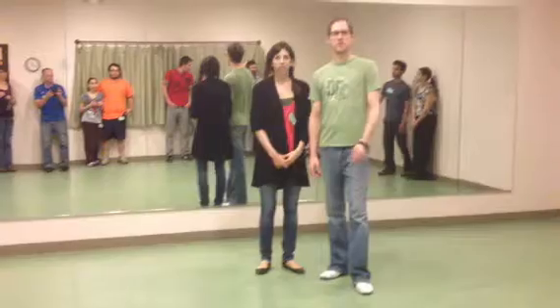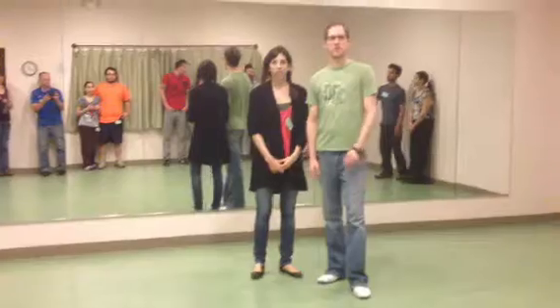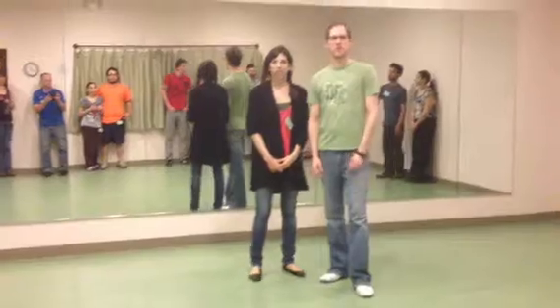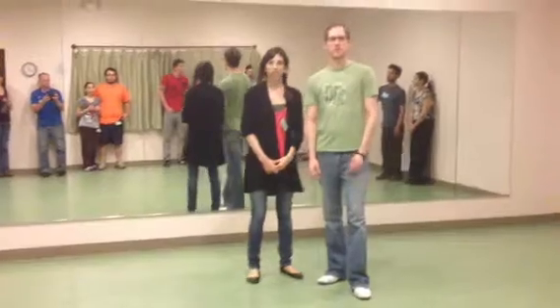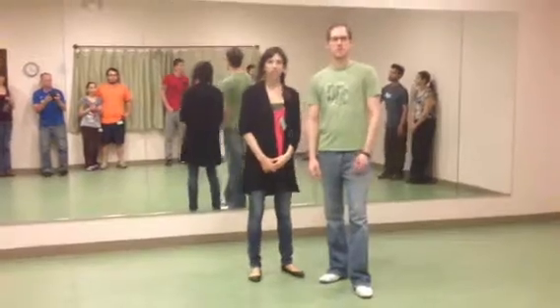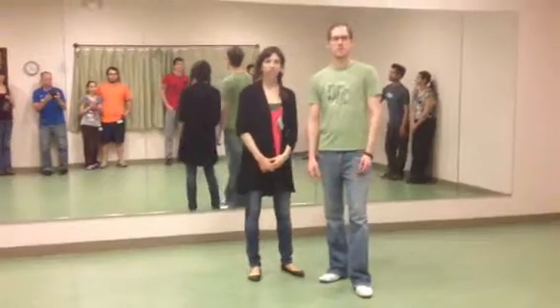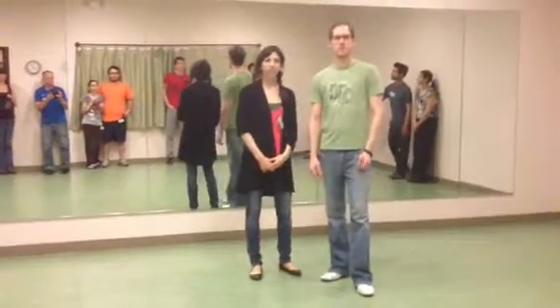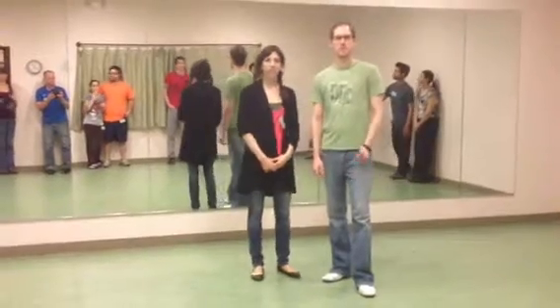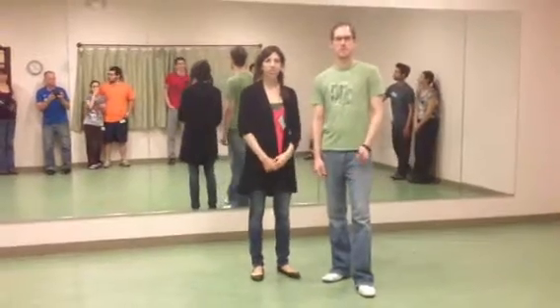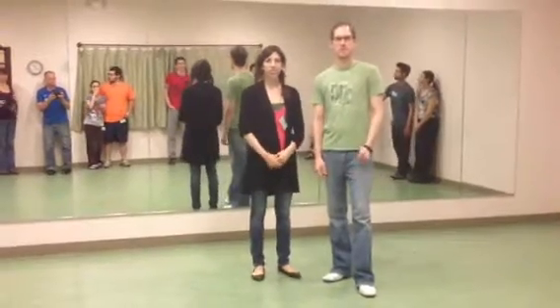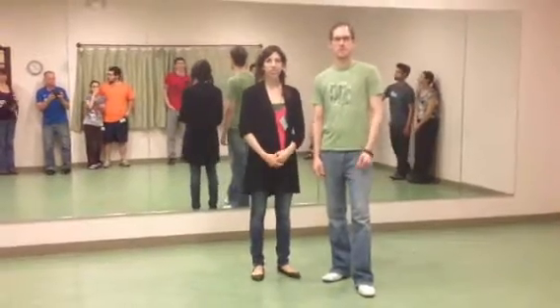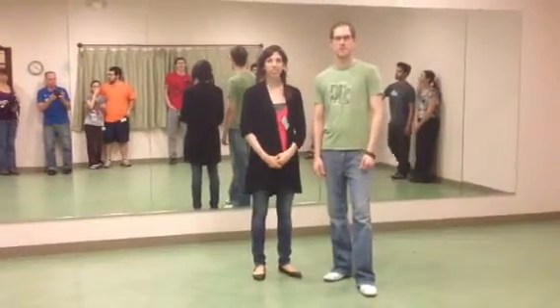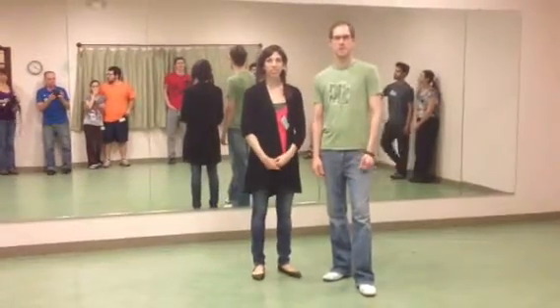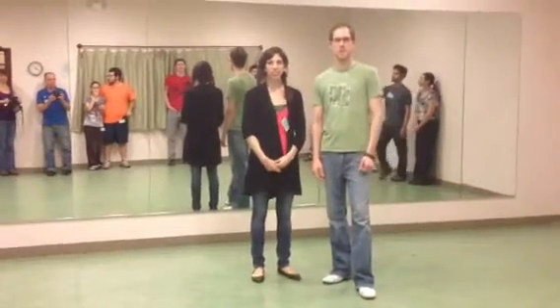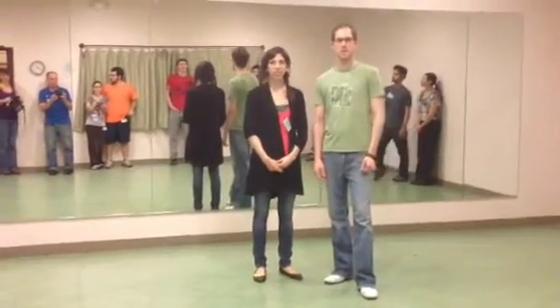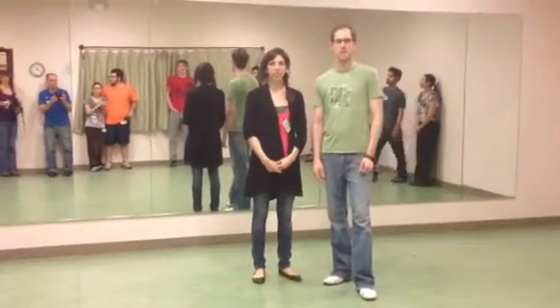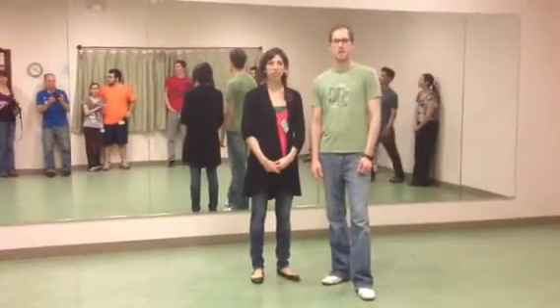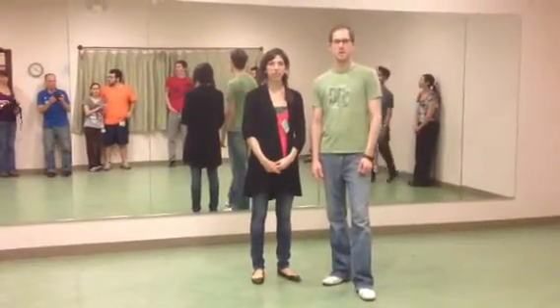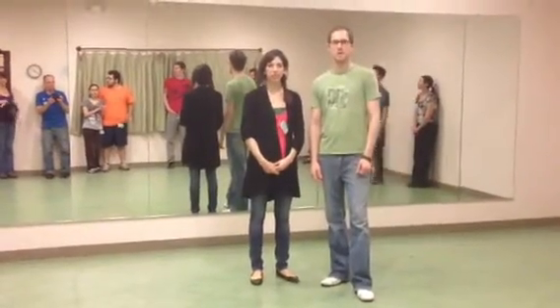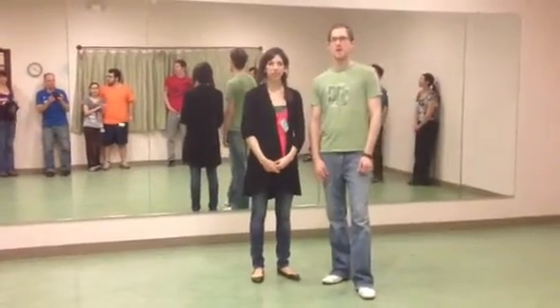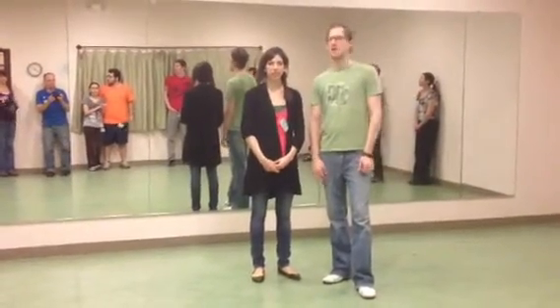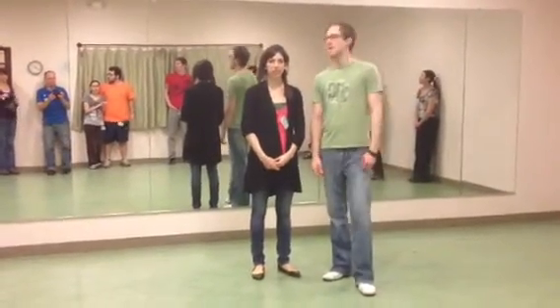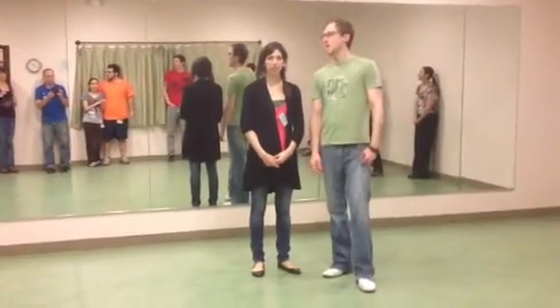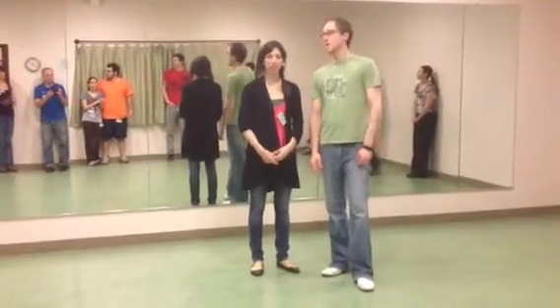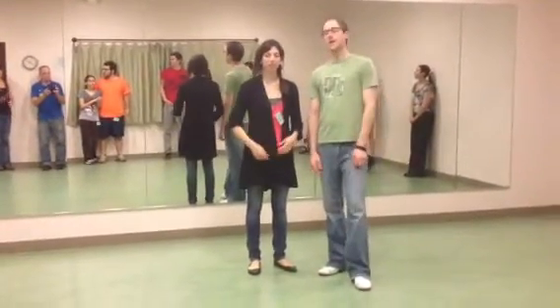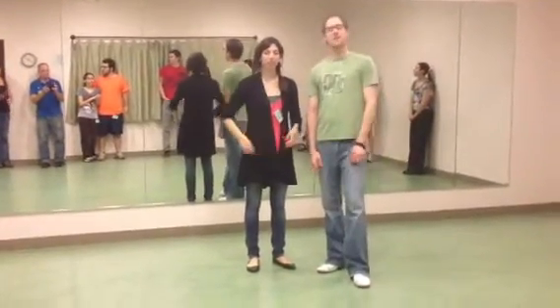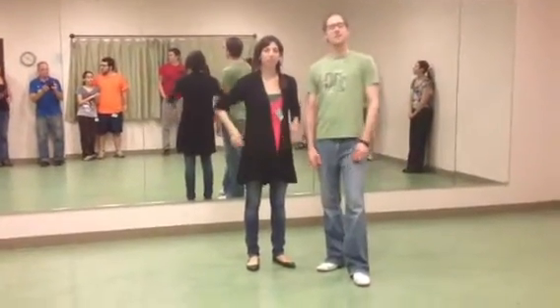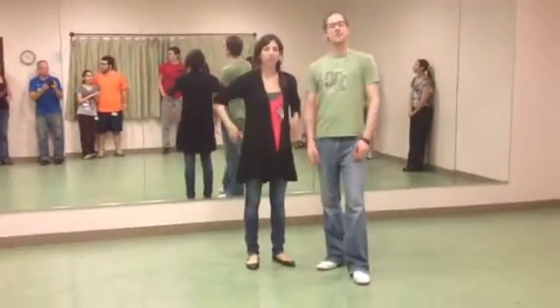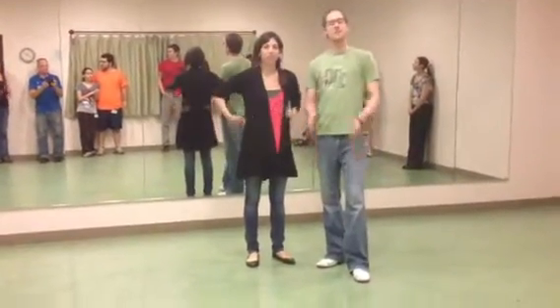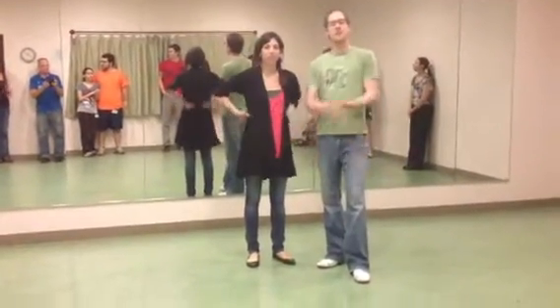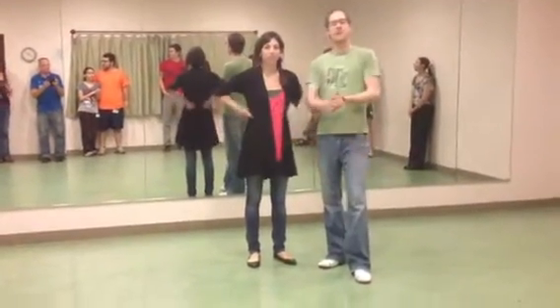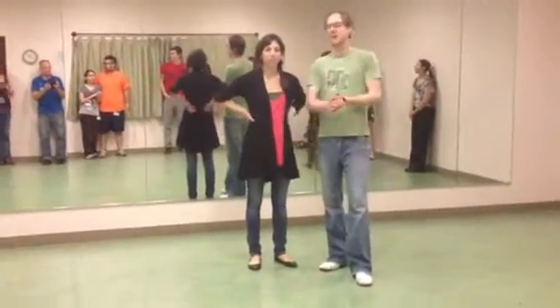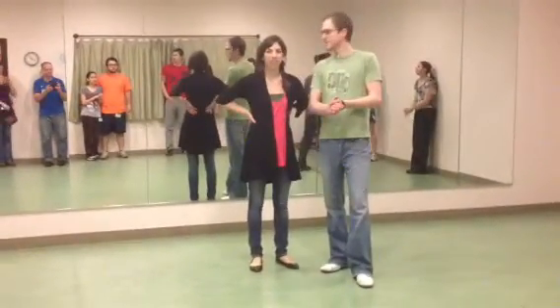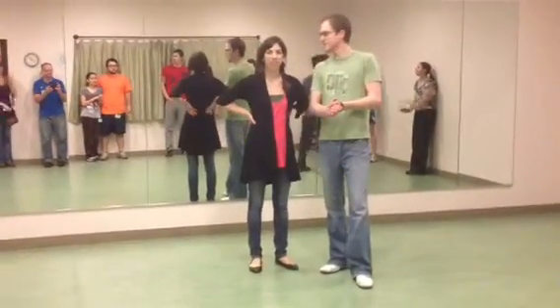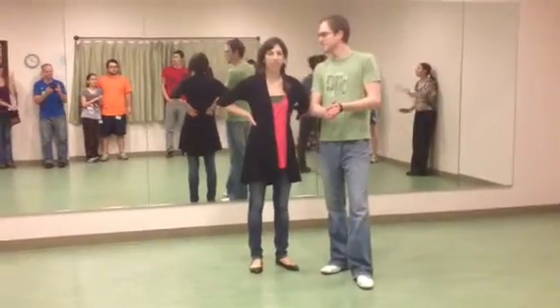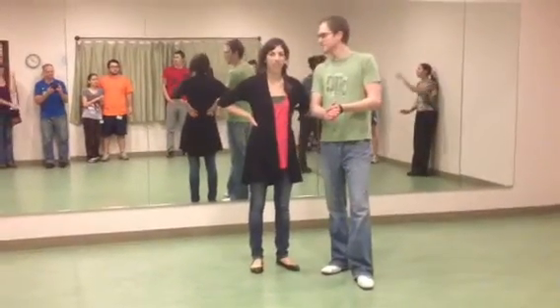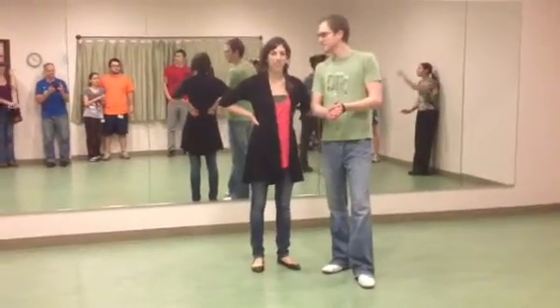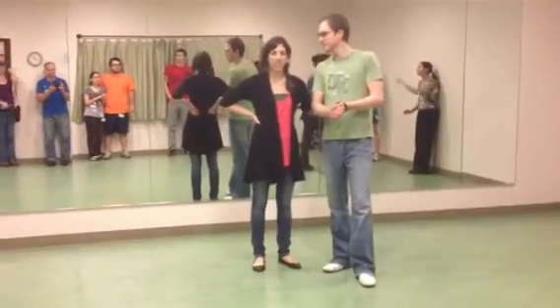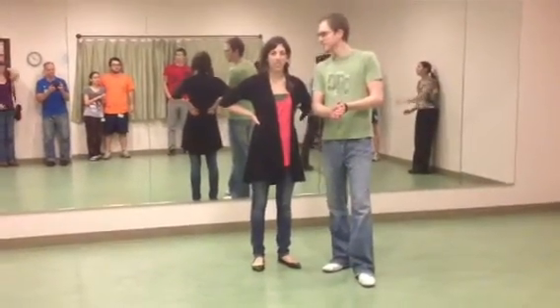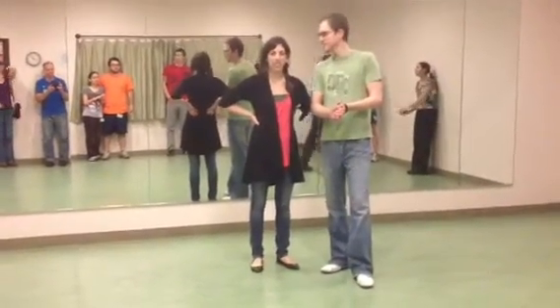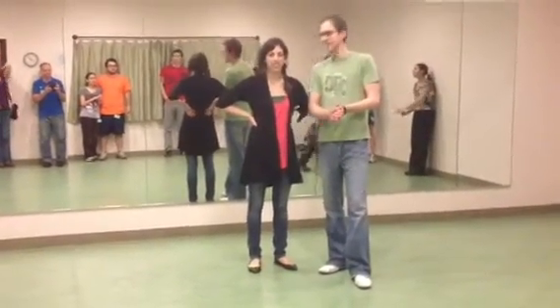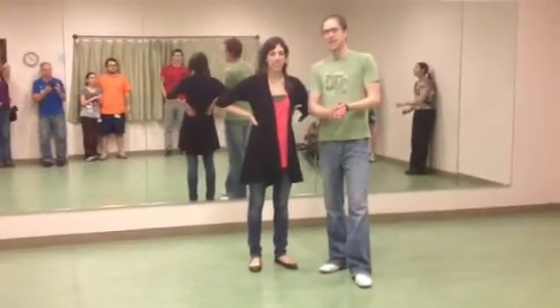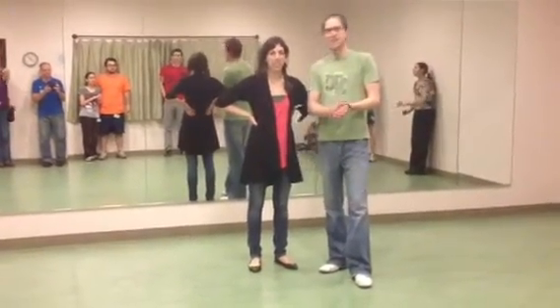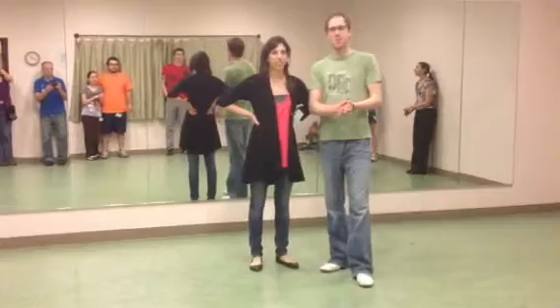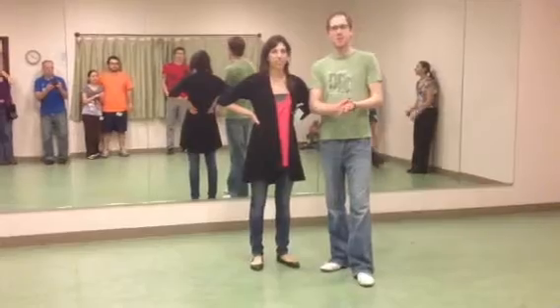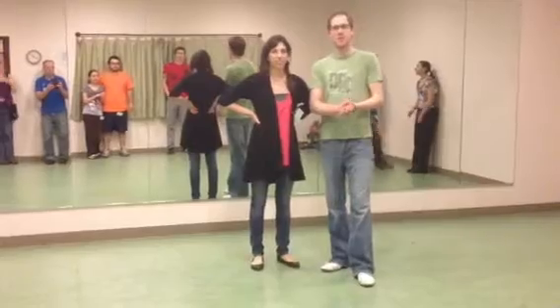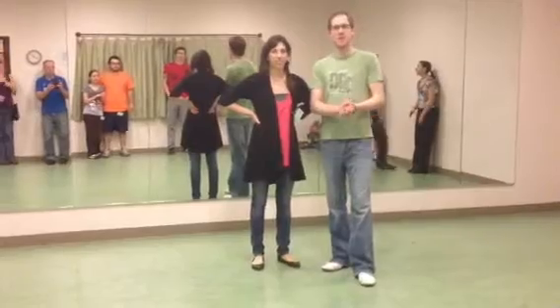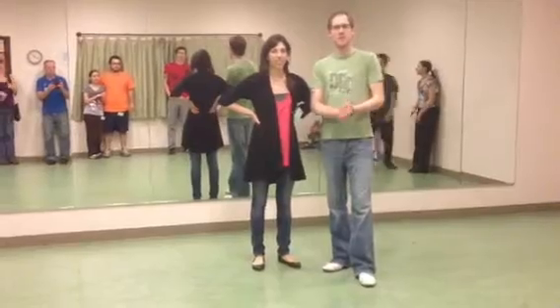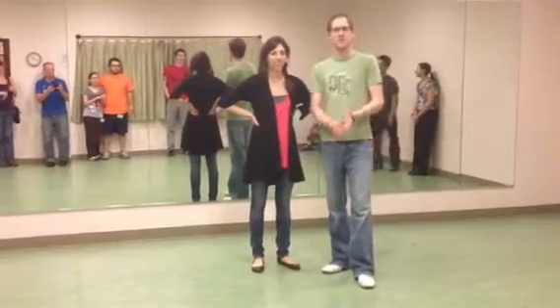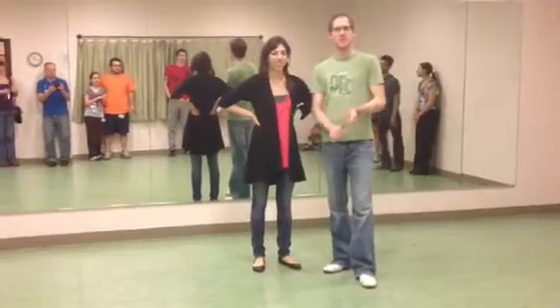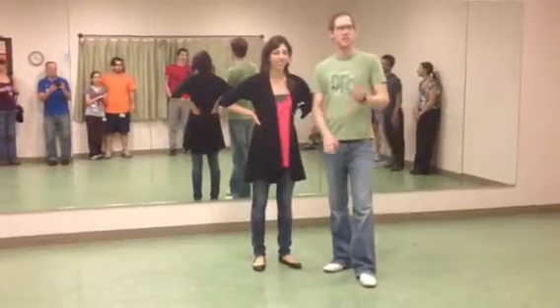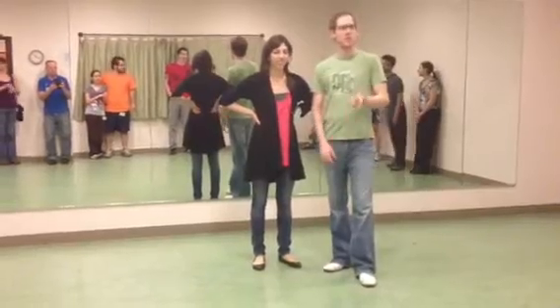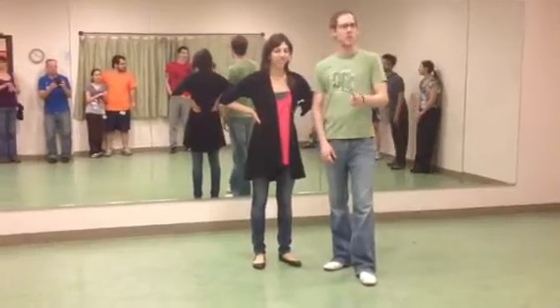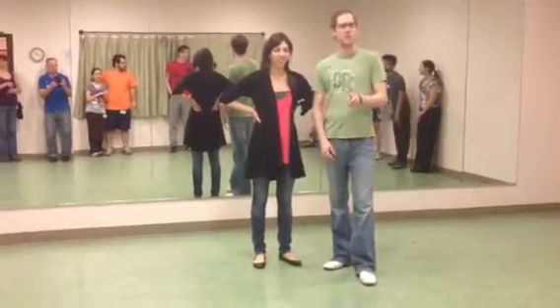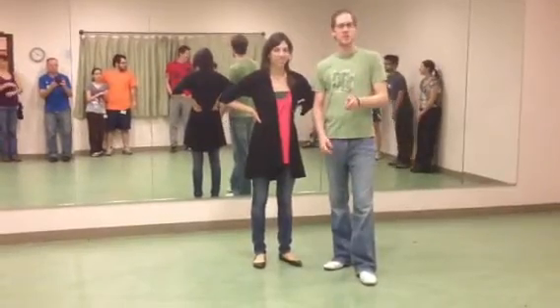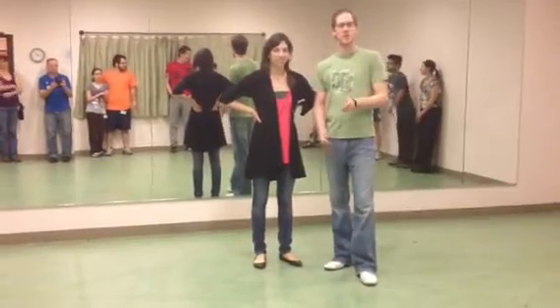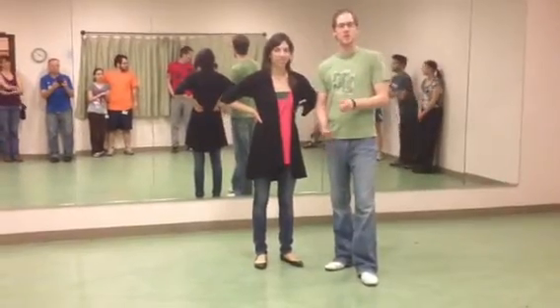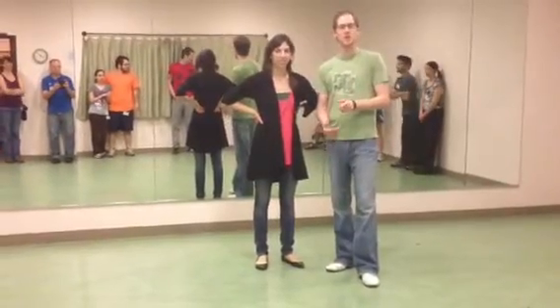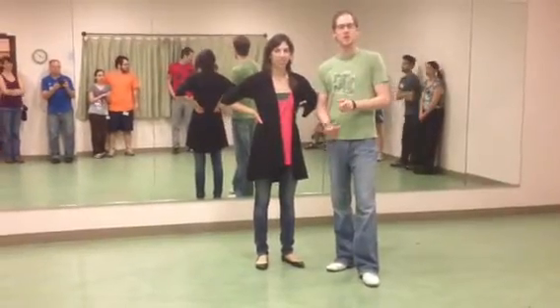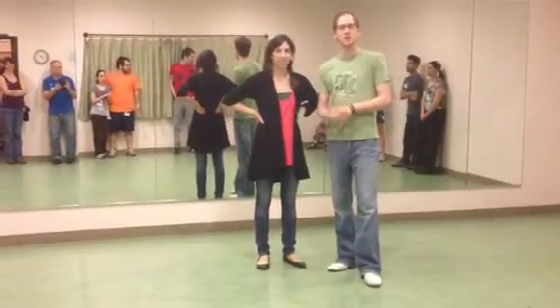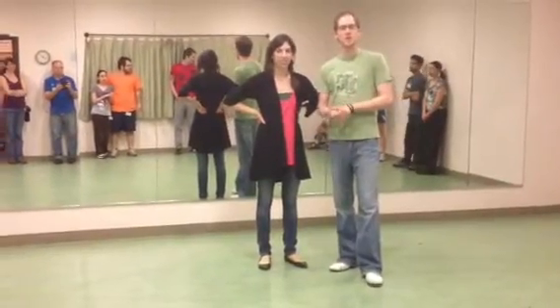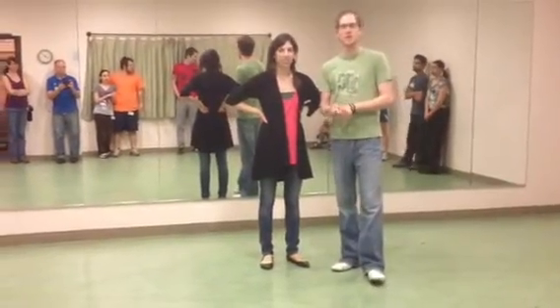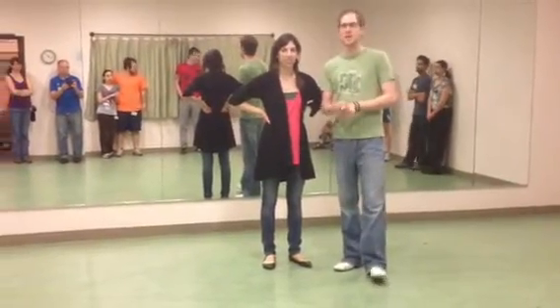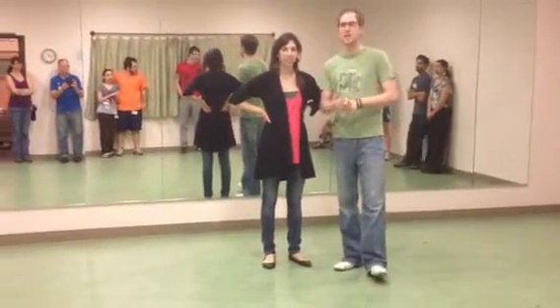Are you ready? You're good. Okay, this is Scott. Sarah. This is Week 2 of Swing.